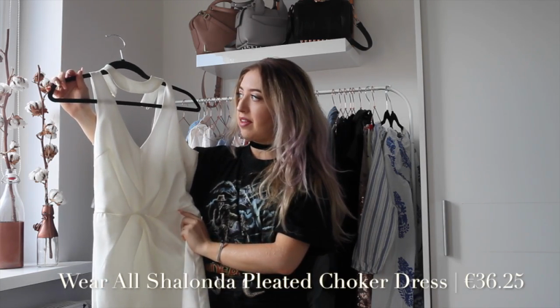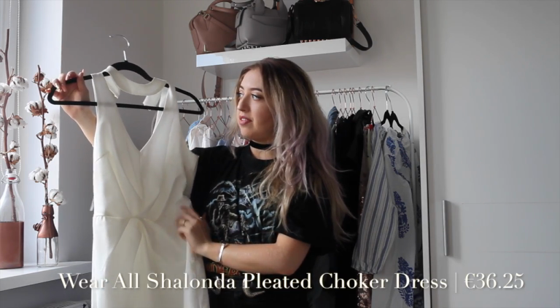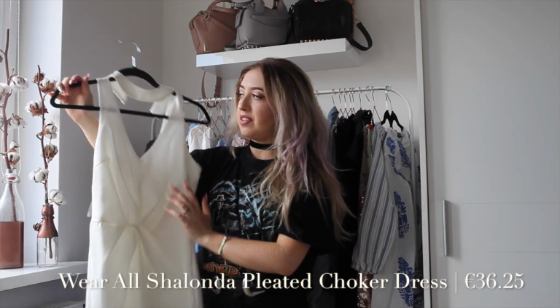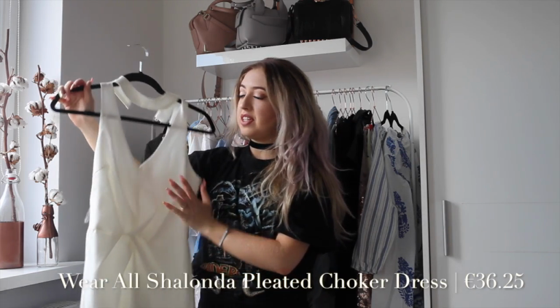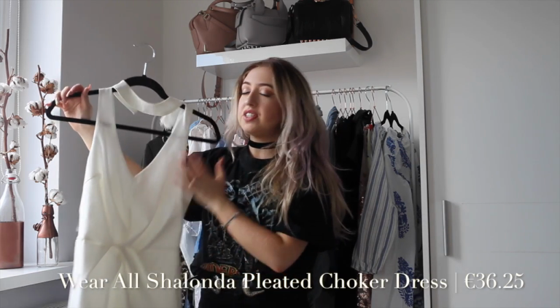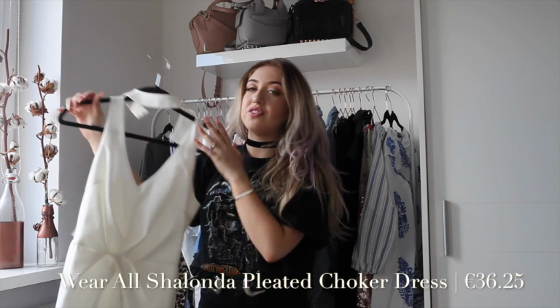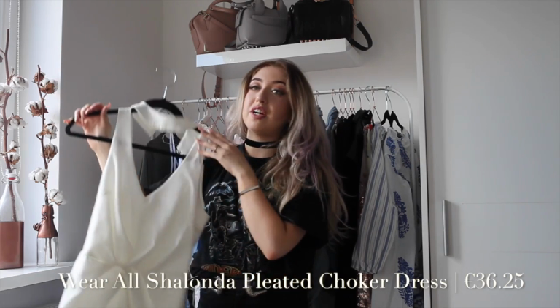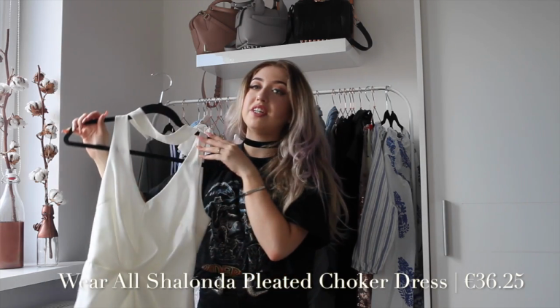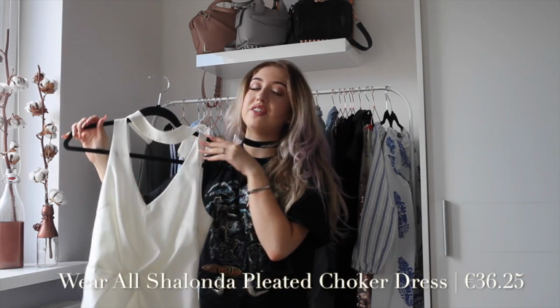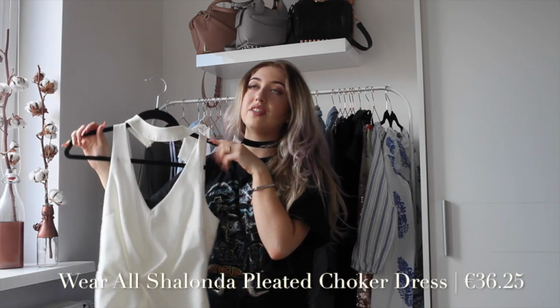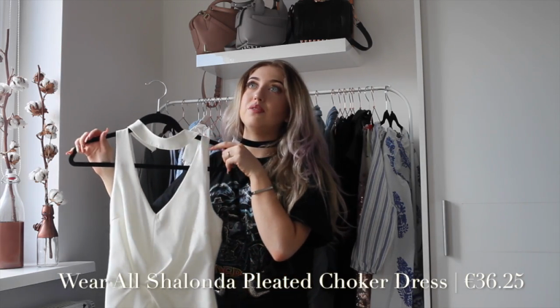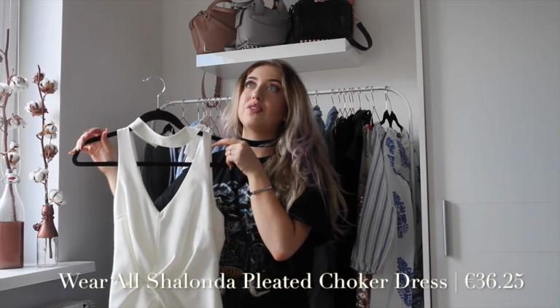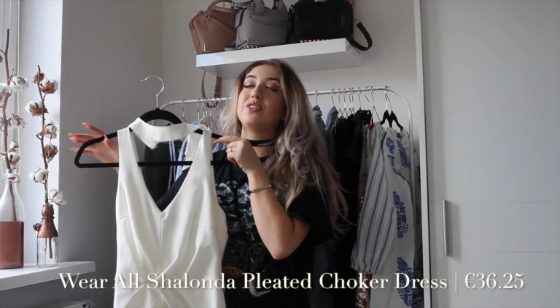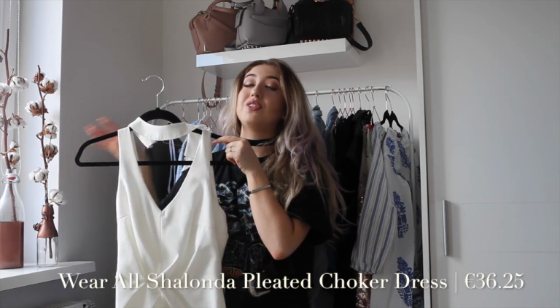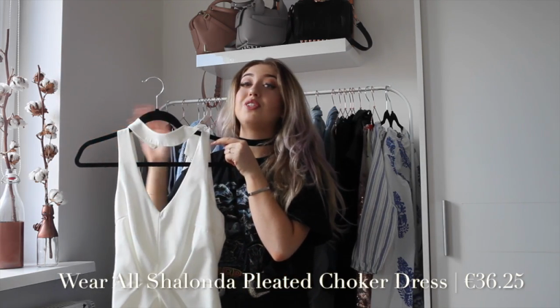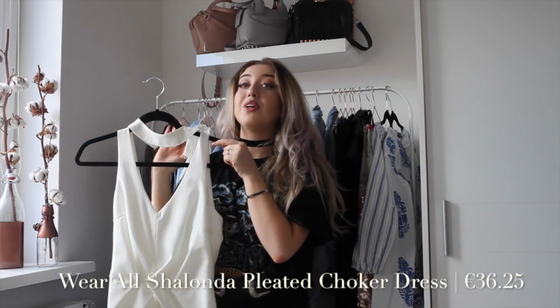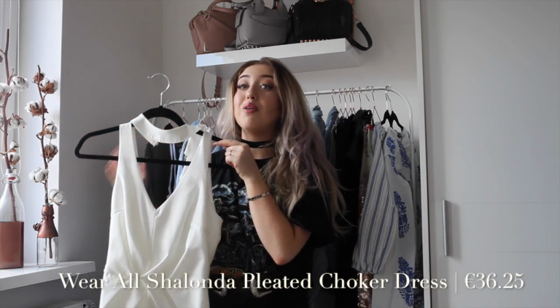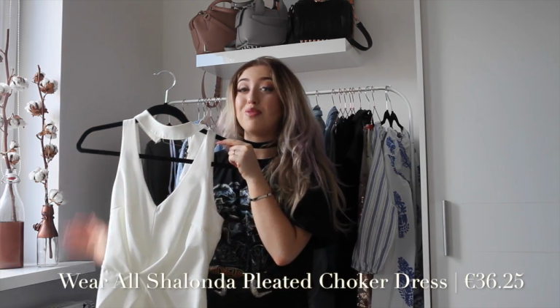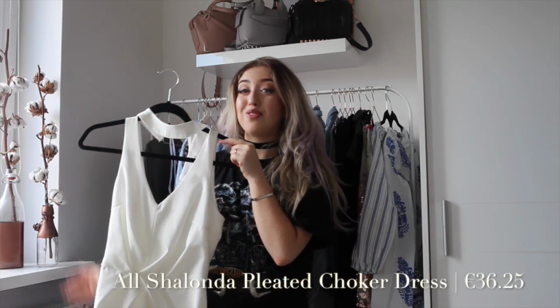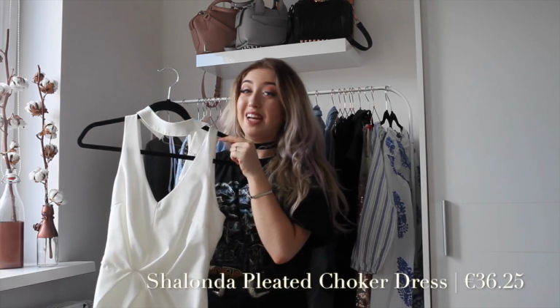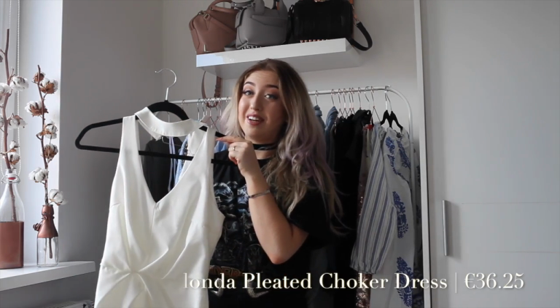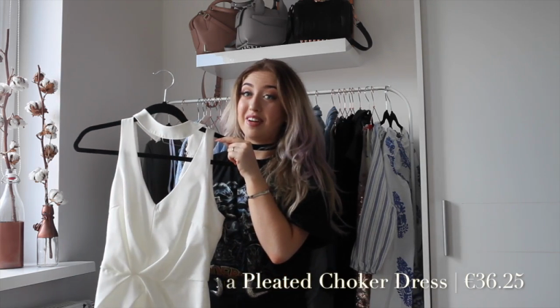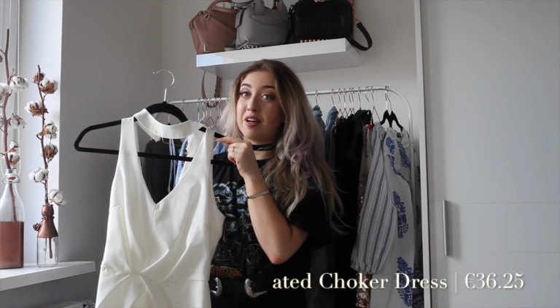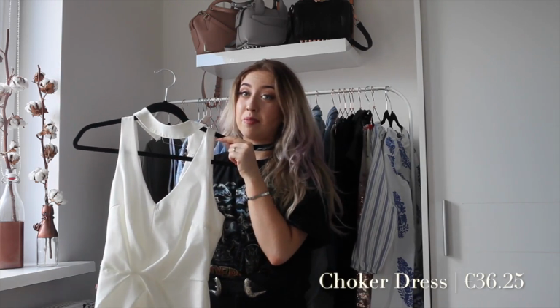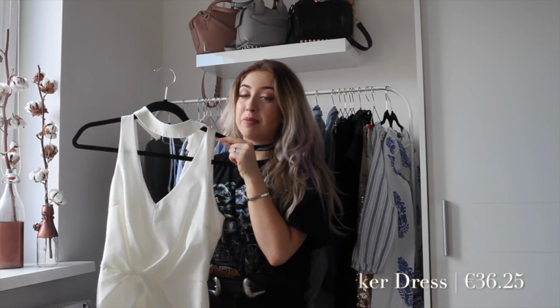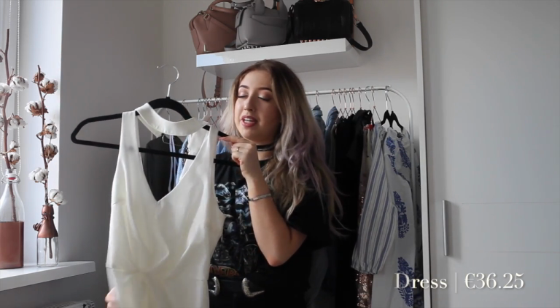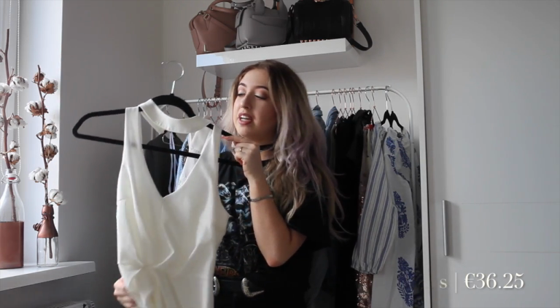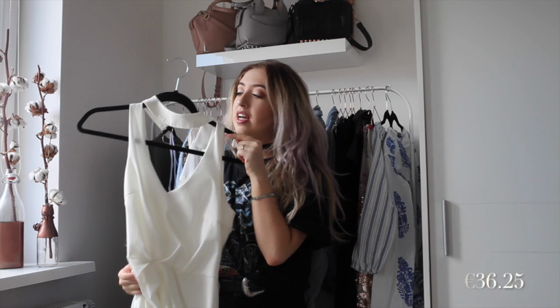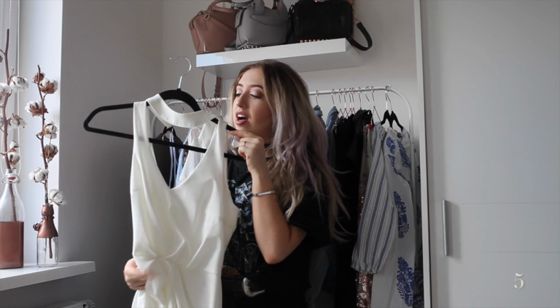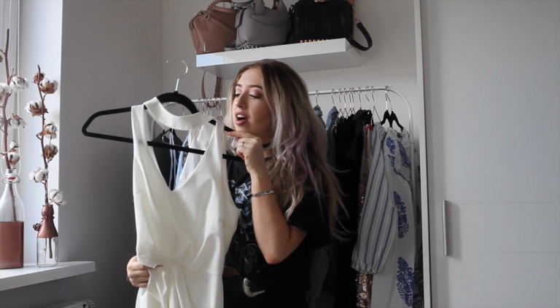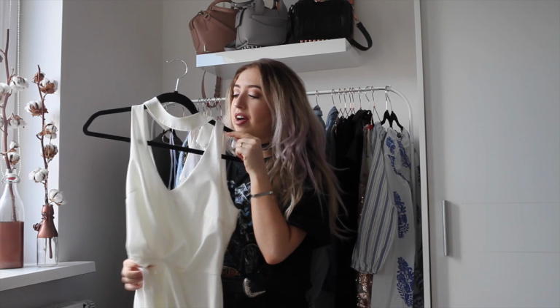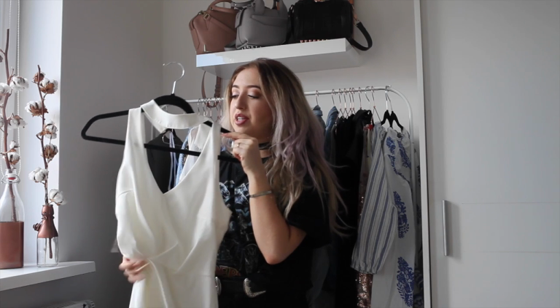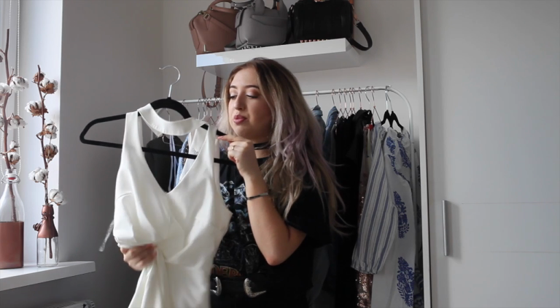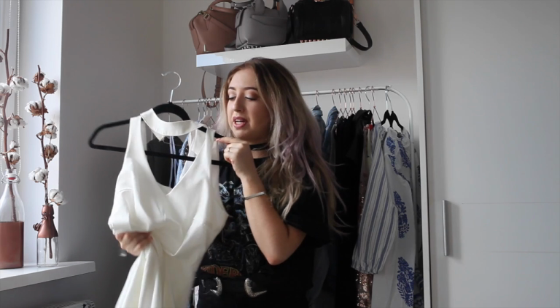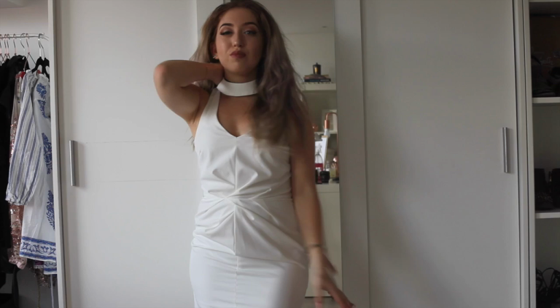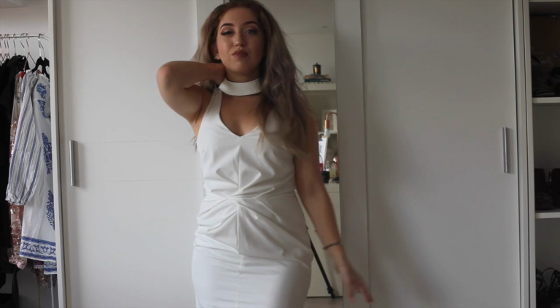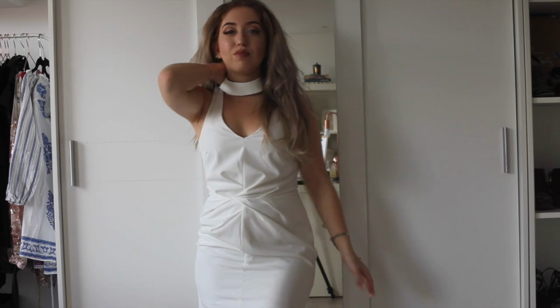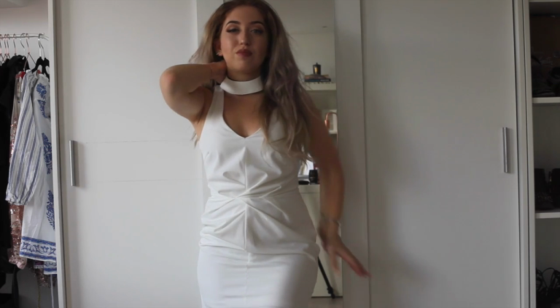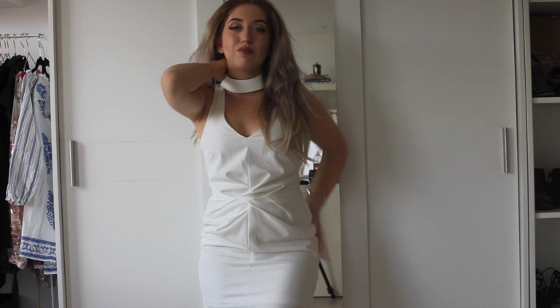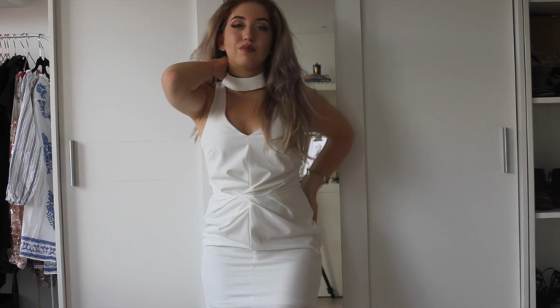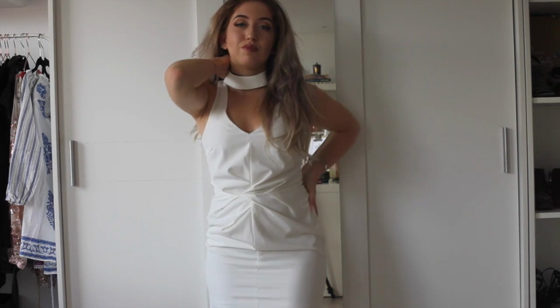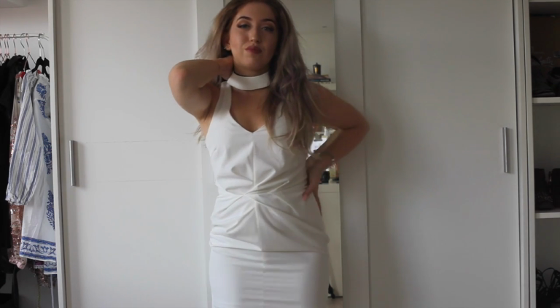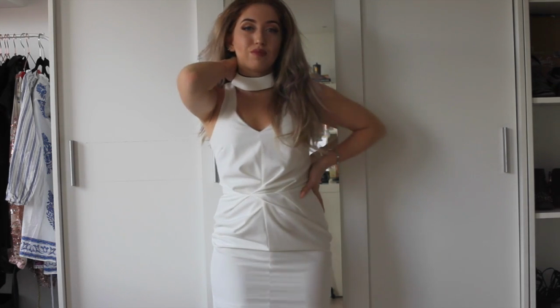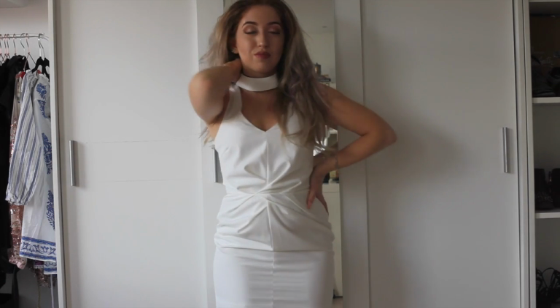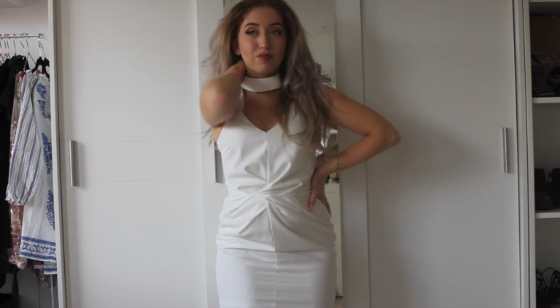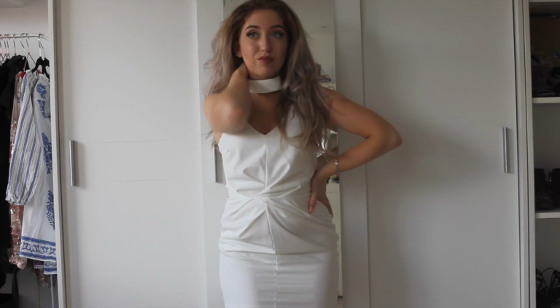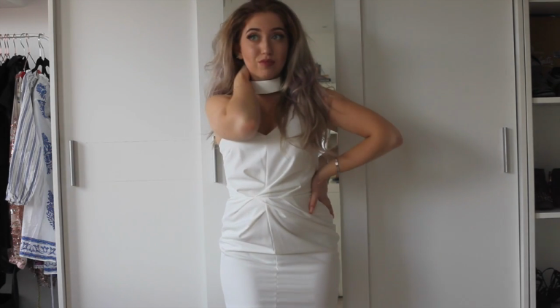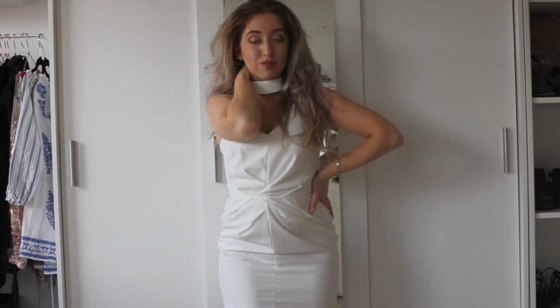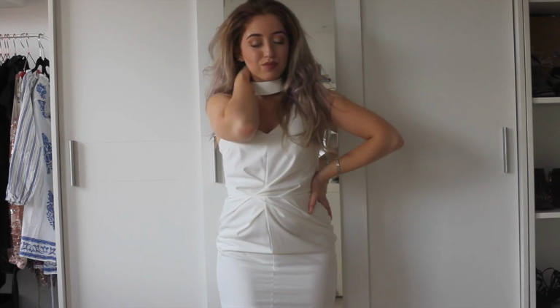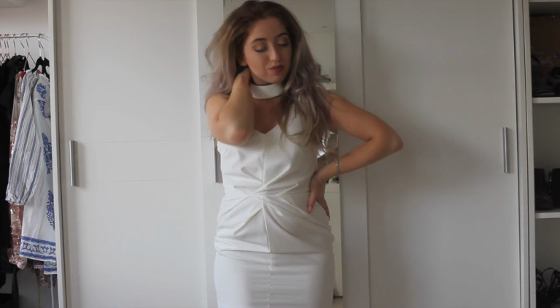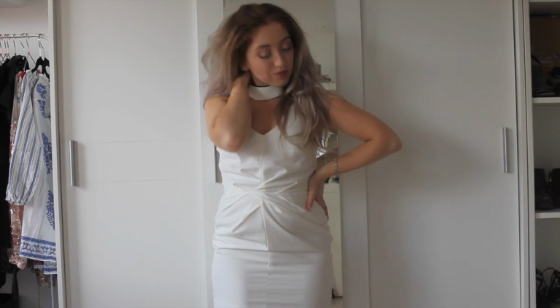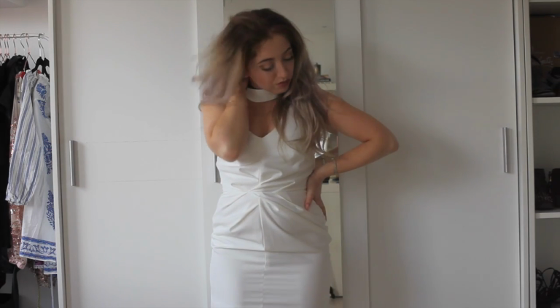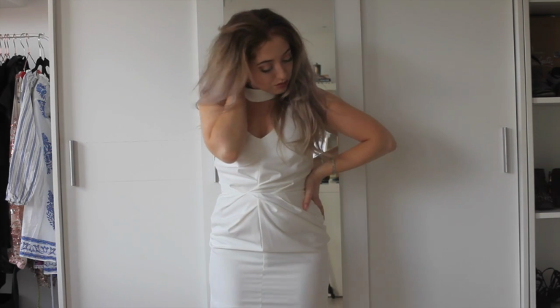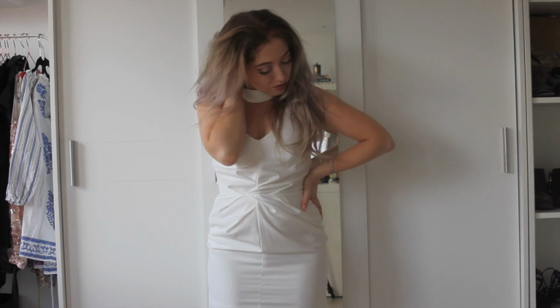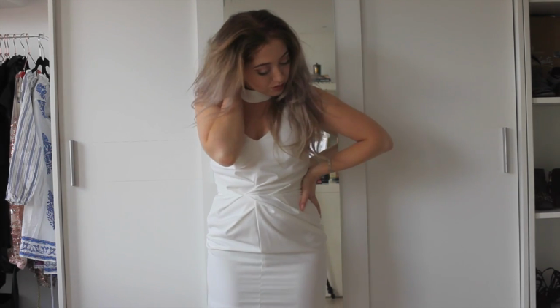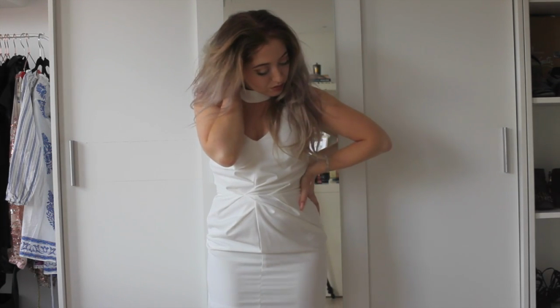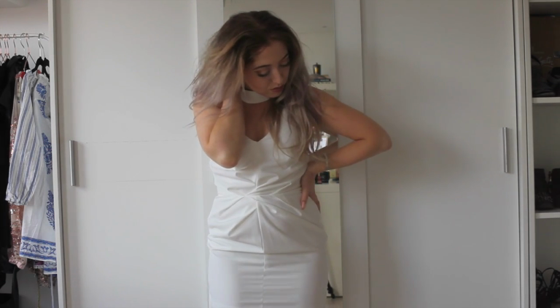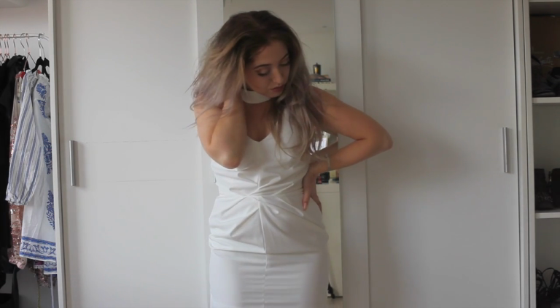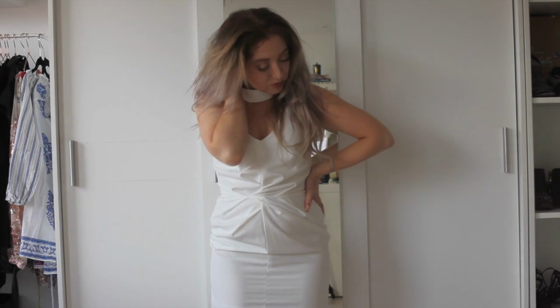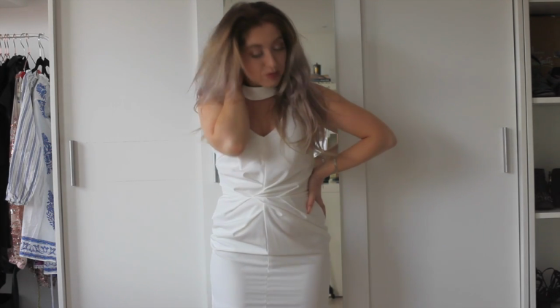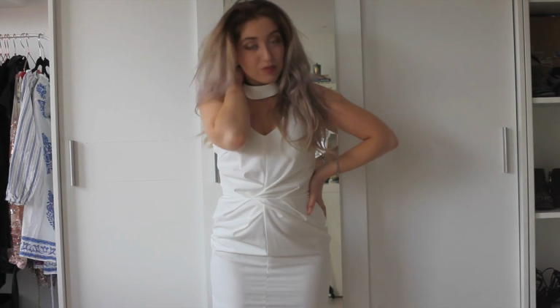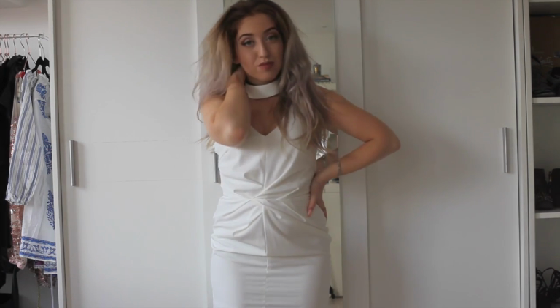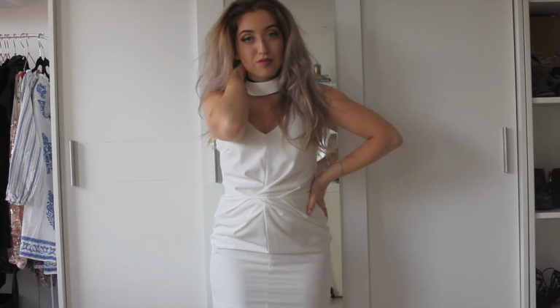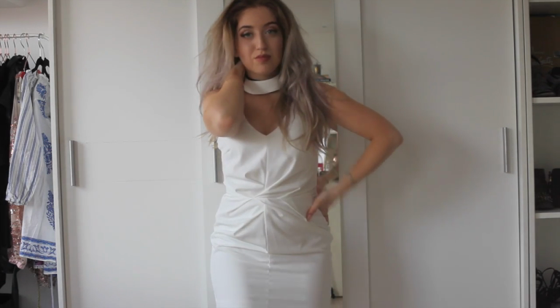I also got this super nice dress from Wear All and it looks so flattering on me. It's made from a little bit of a thicker material — it's very structured and it has a v-neck.